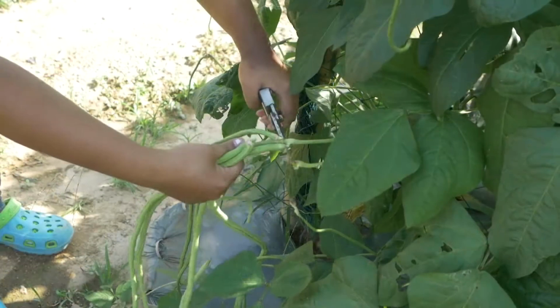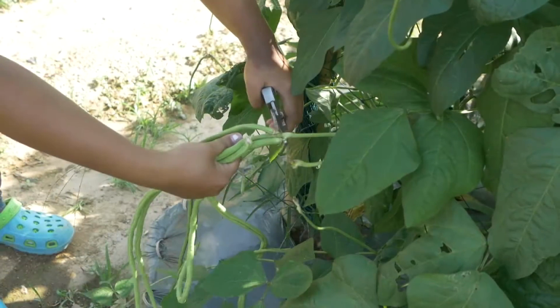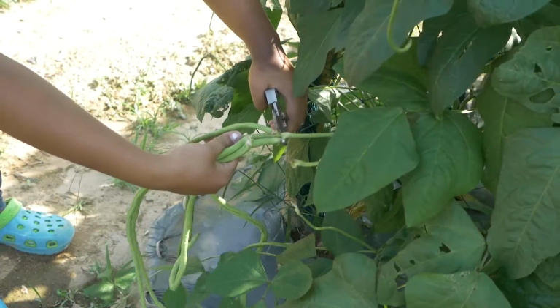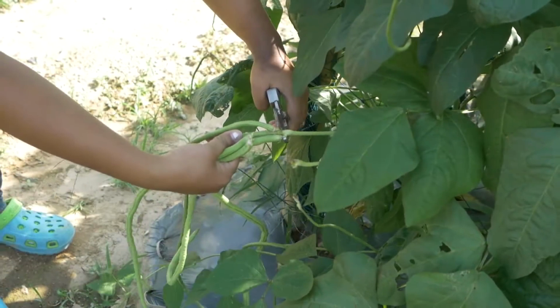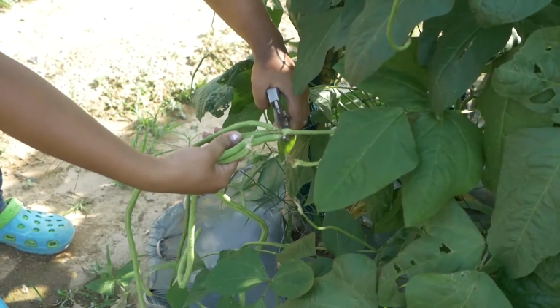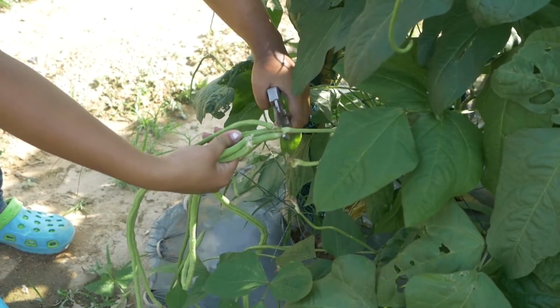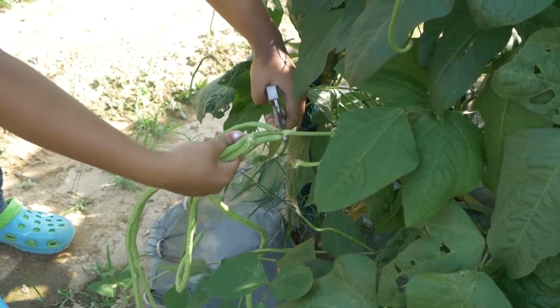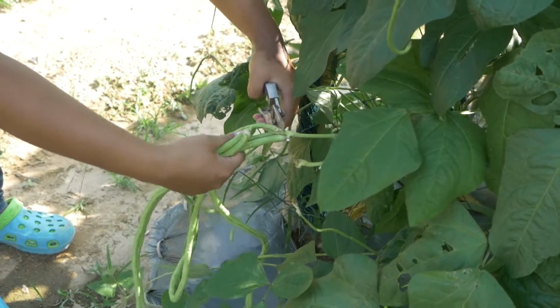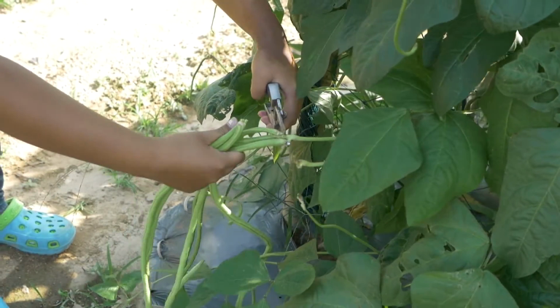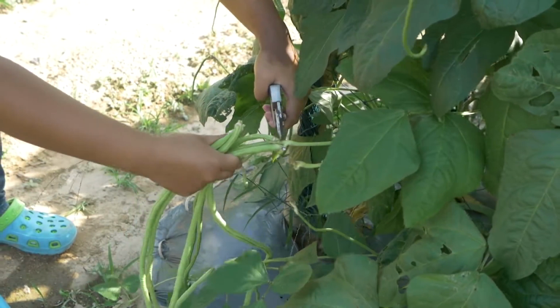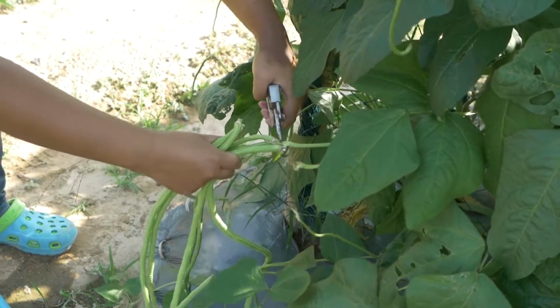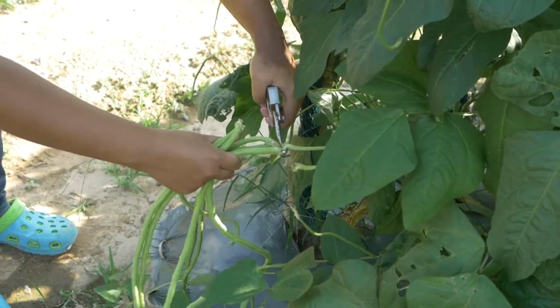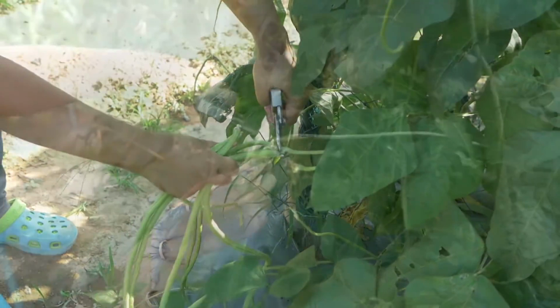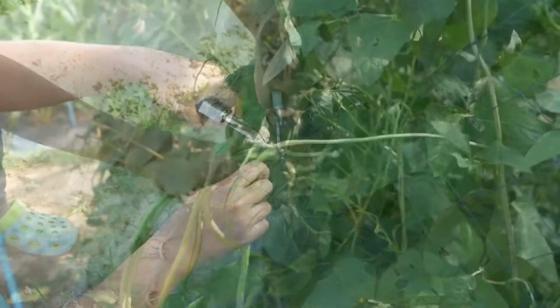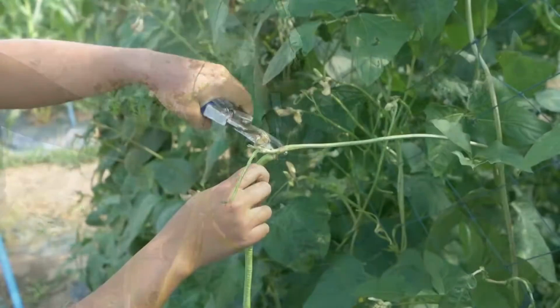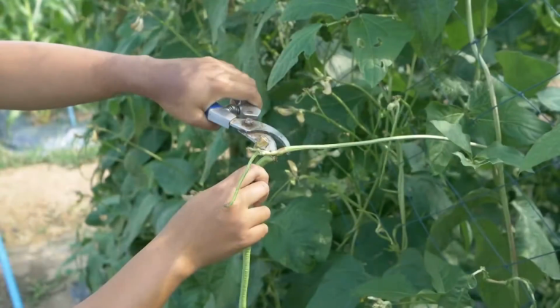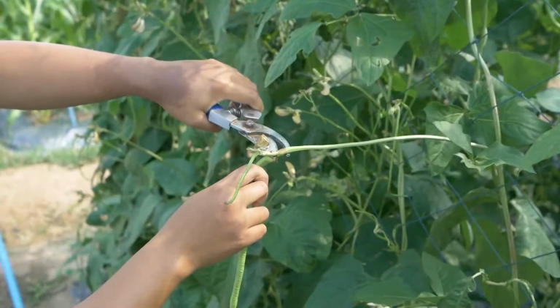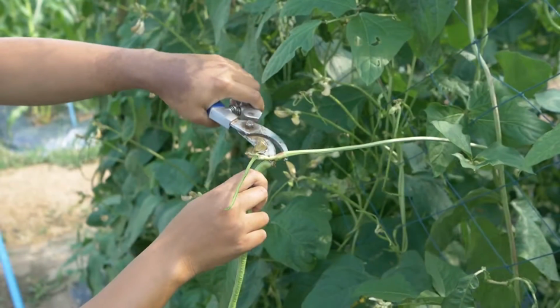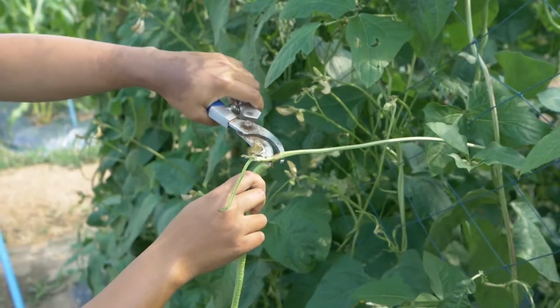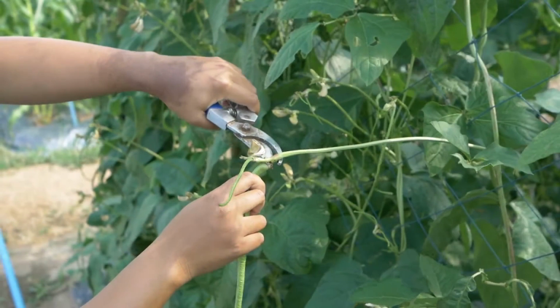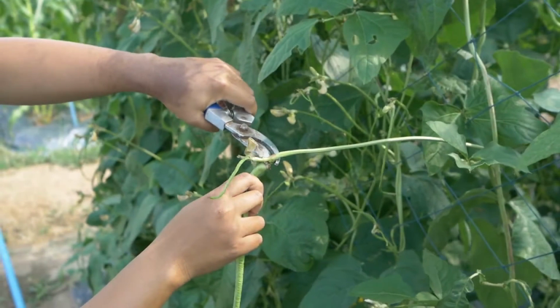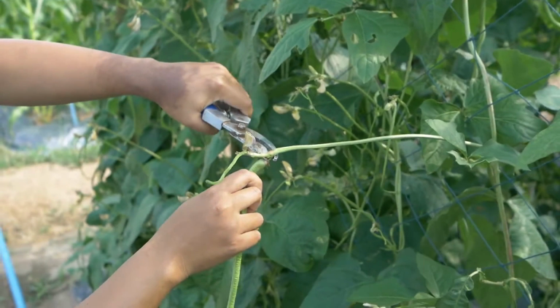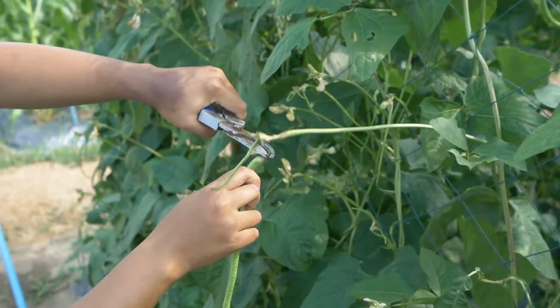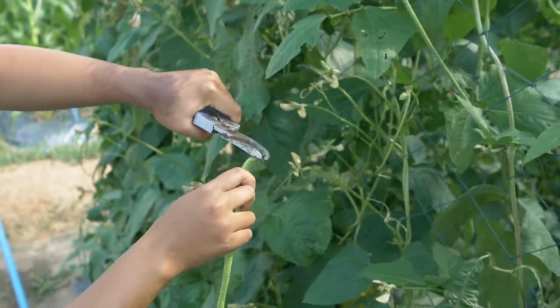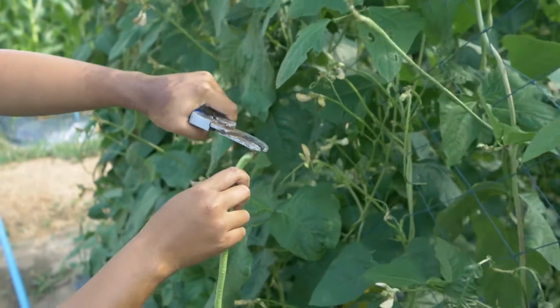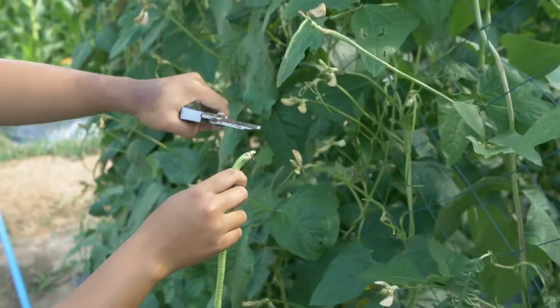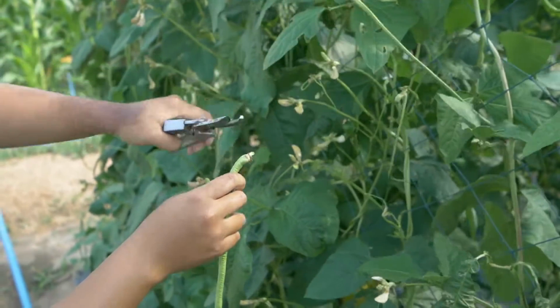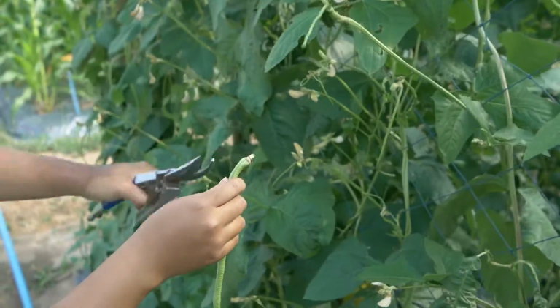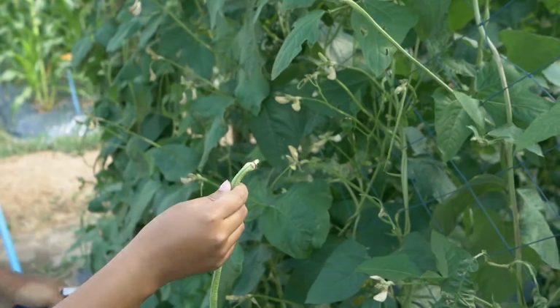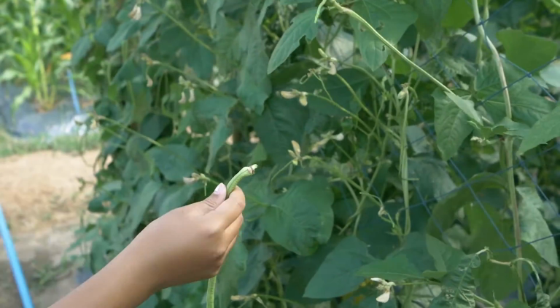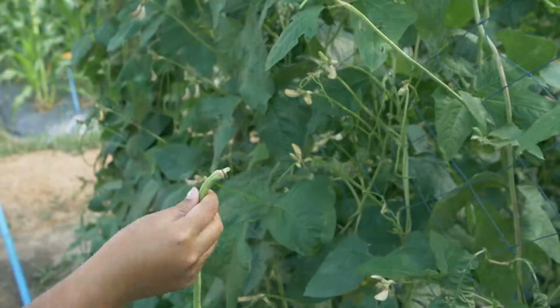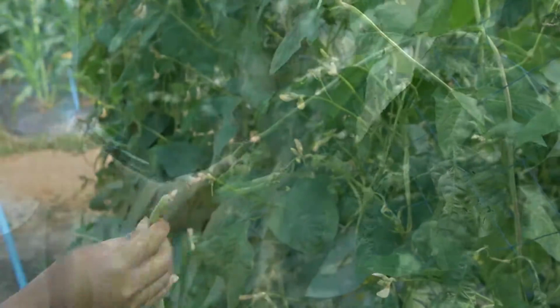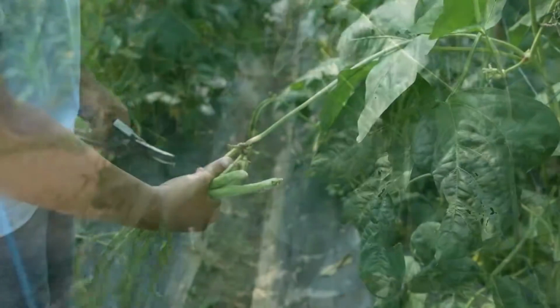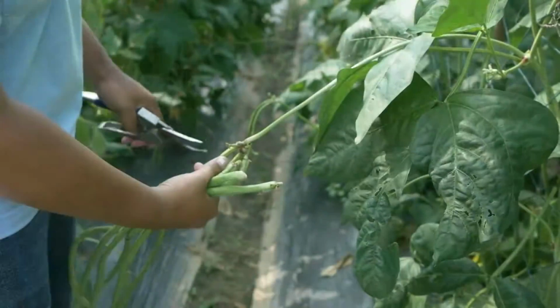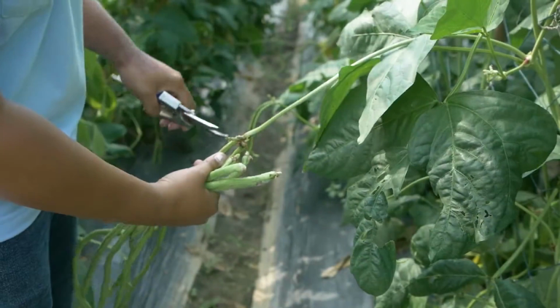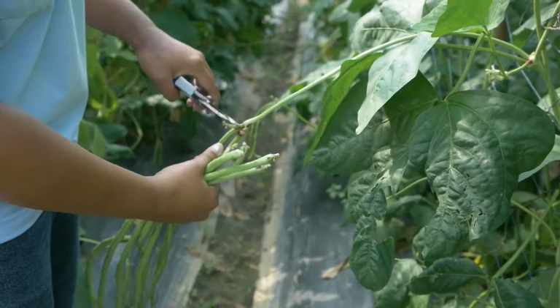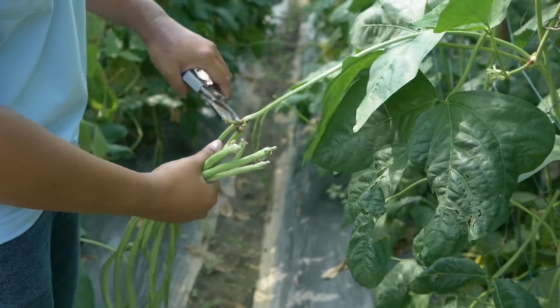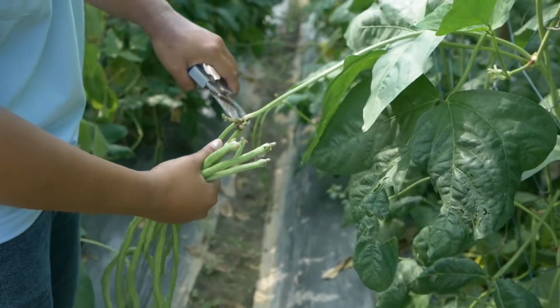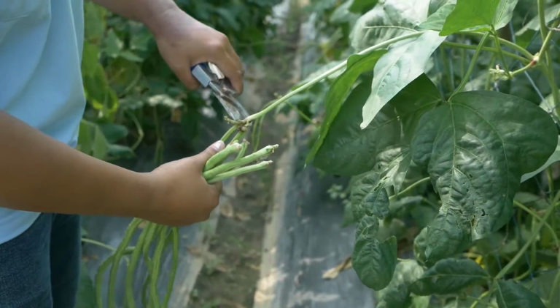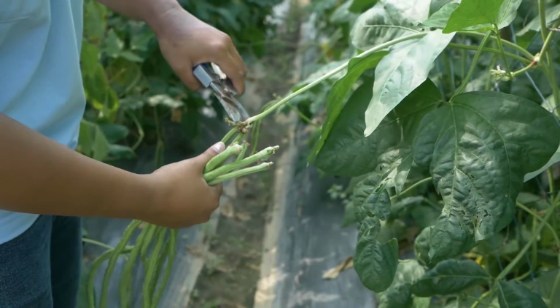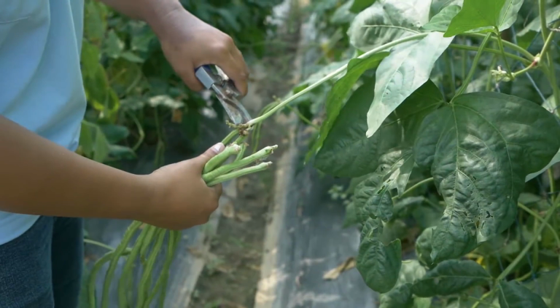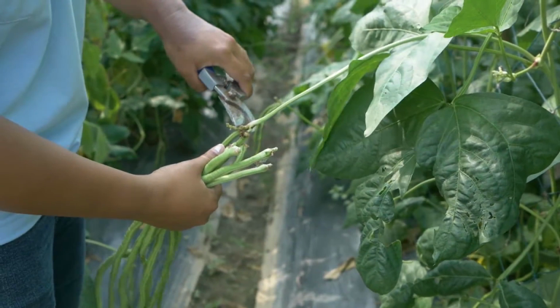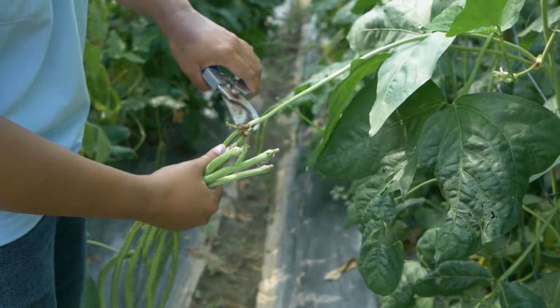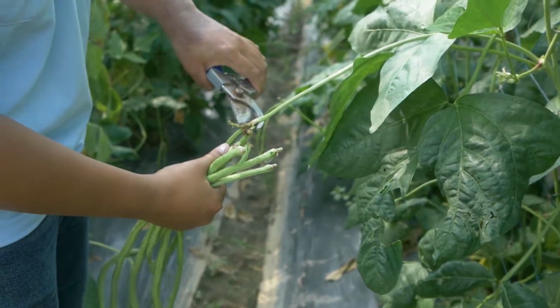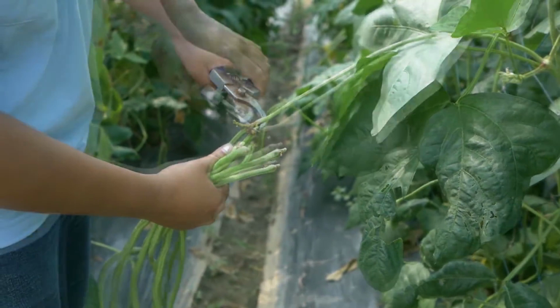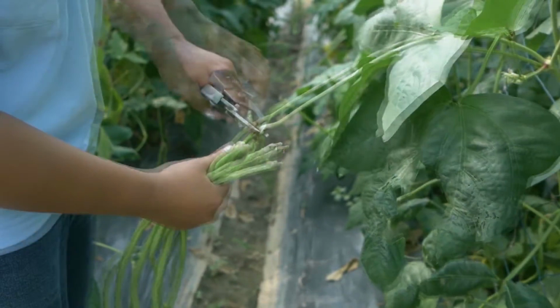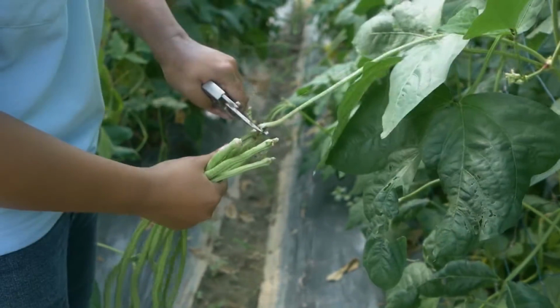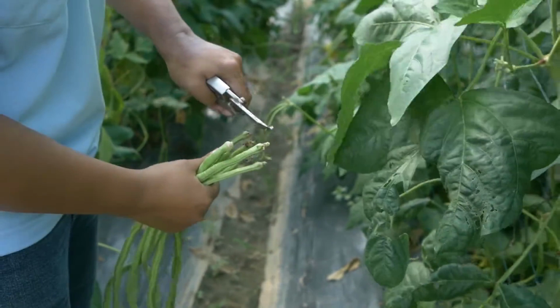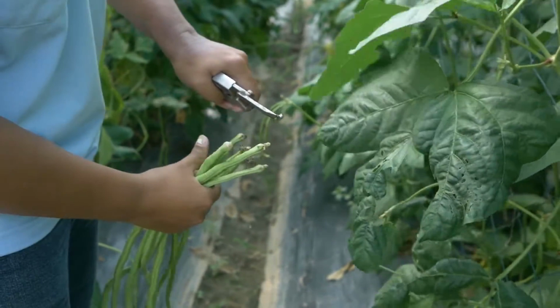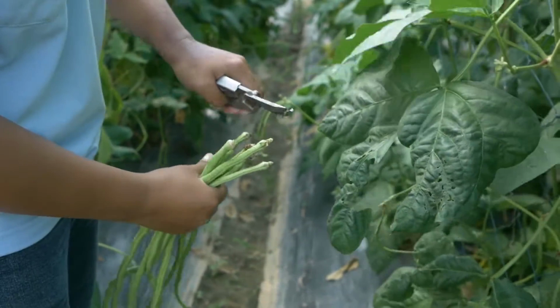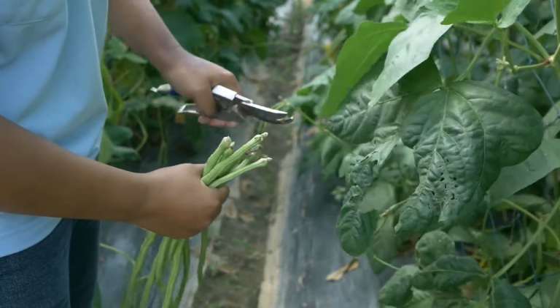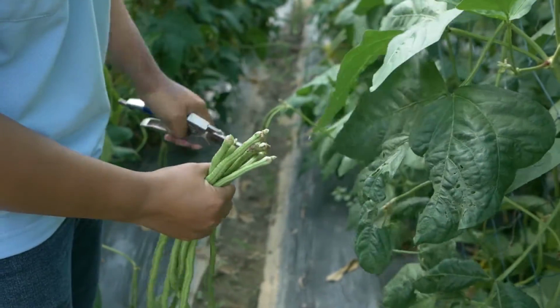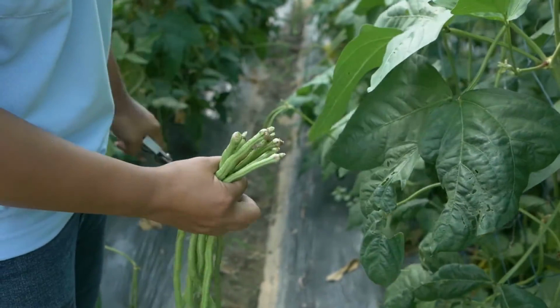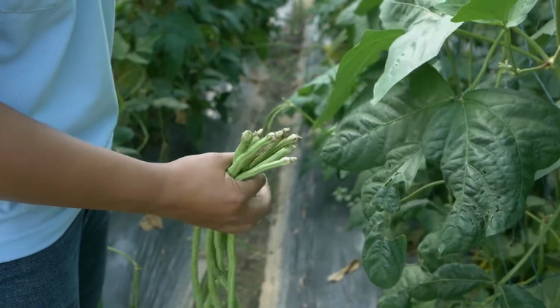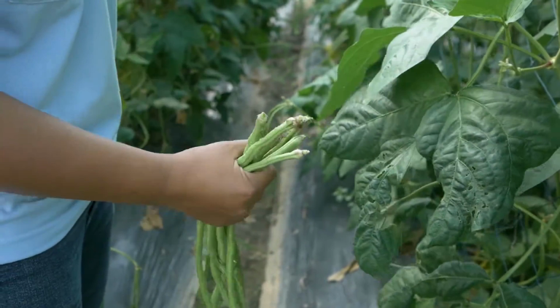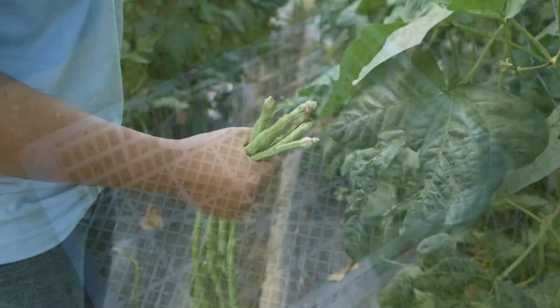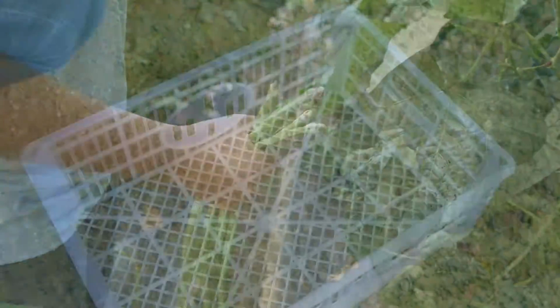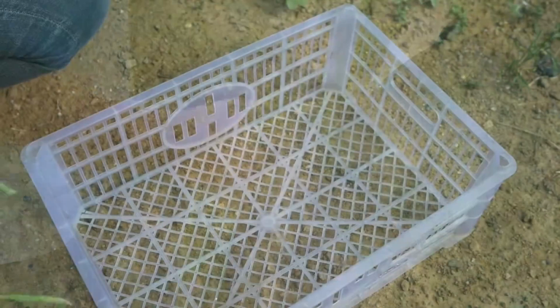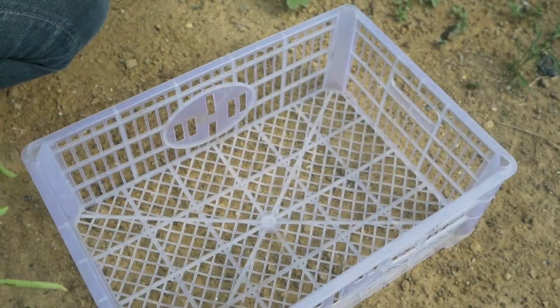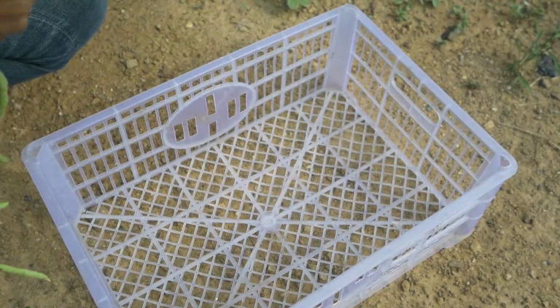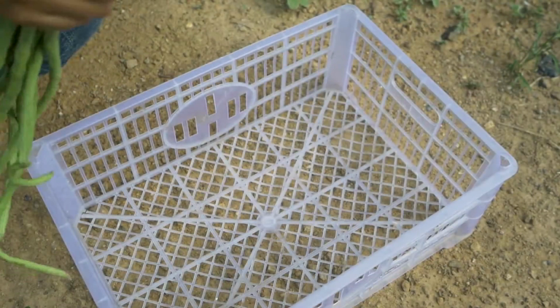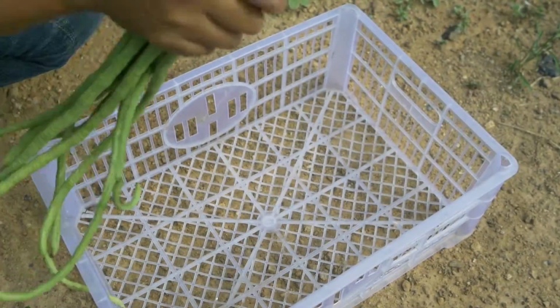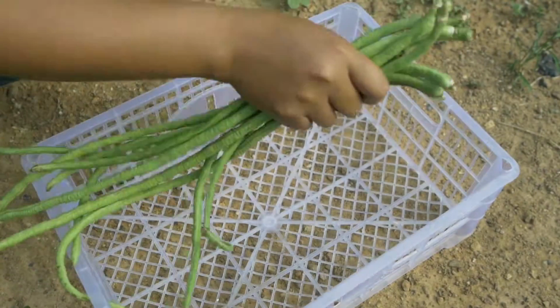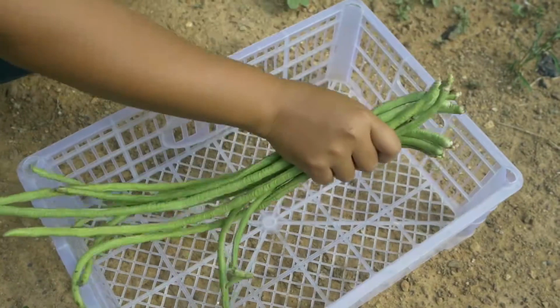Harvest yard long bean in the morning or late afternoon. Handle carefully and place the harvest in a shadowed, well-ventilated area.